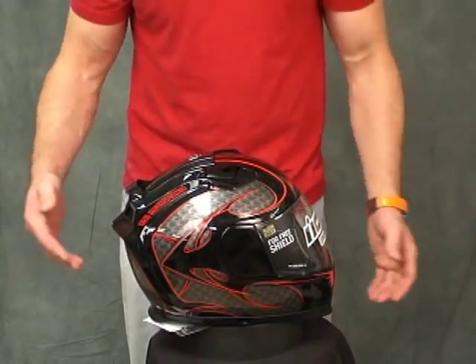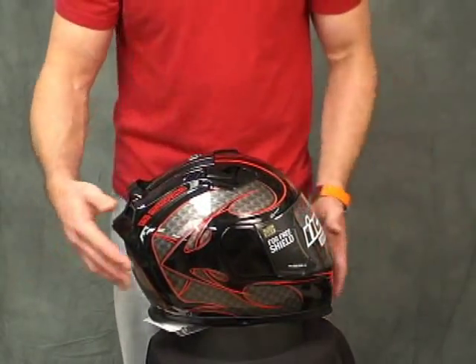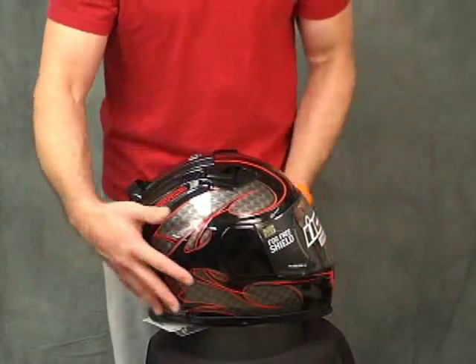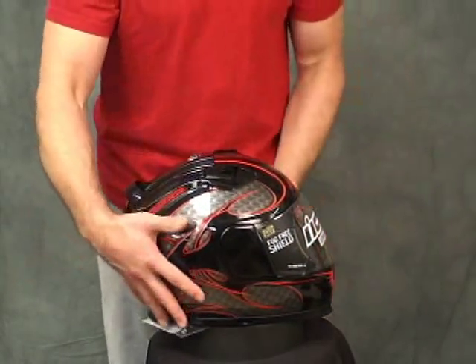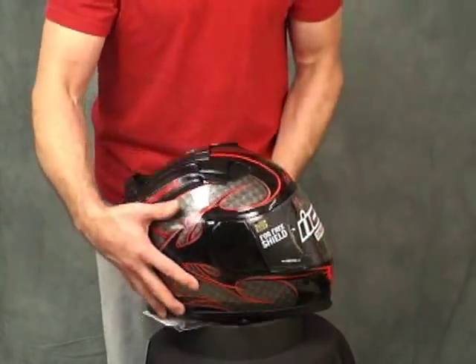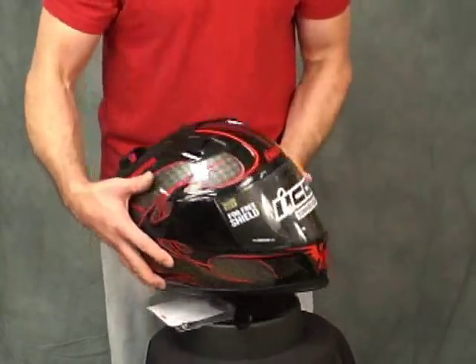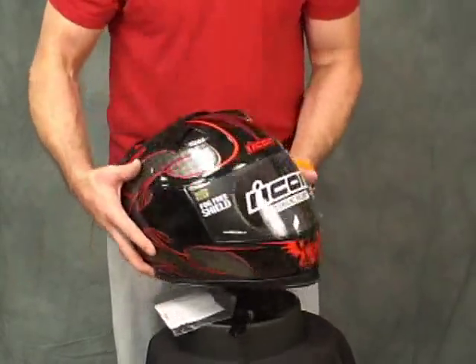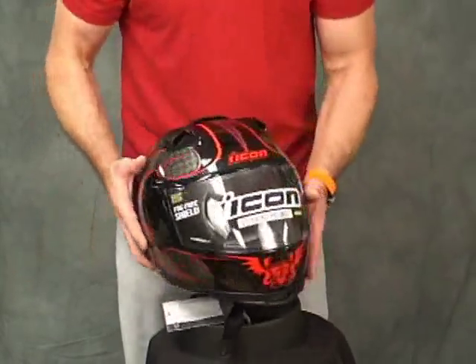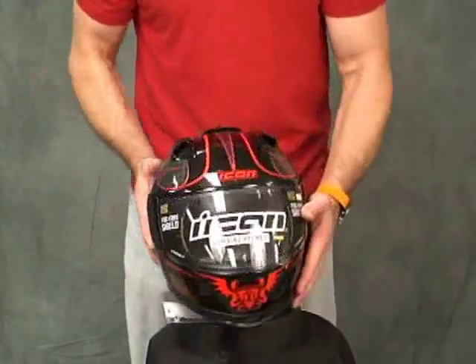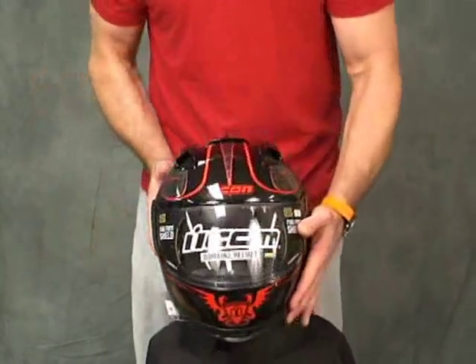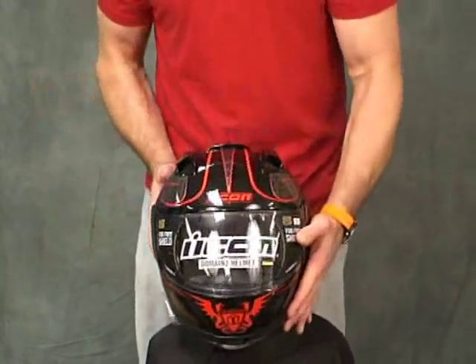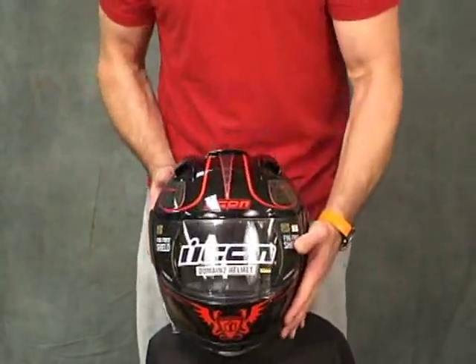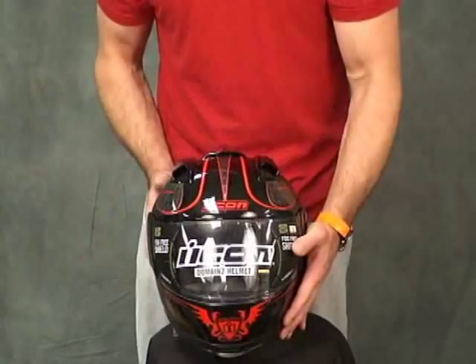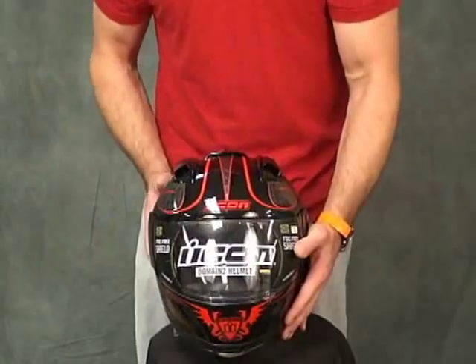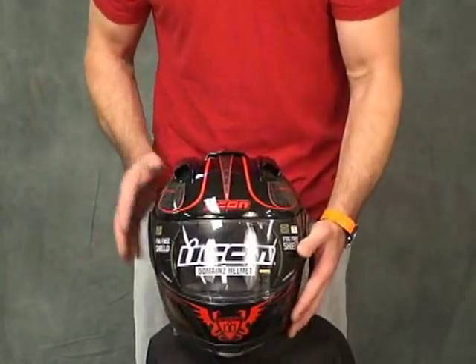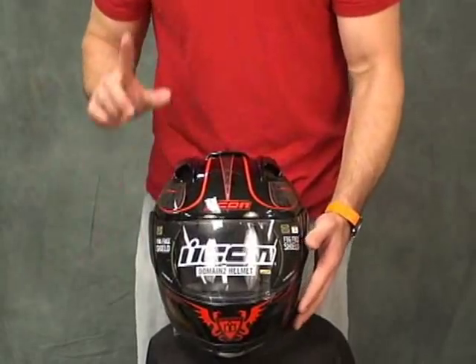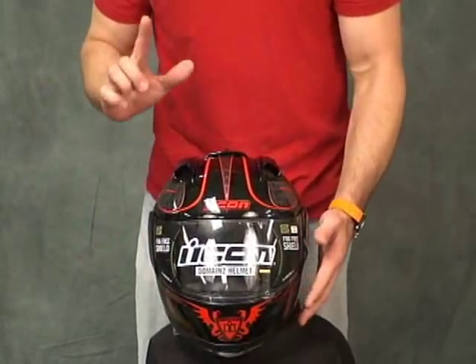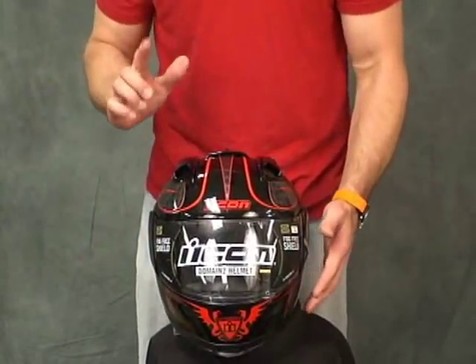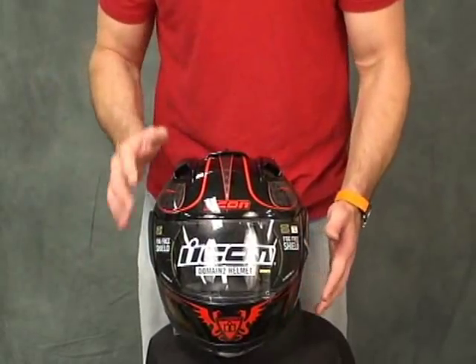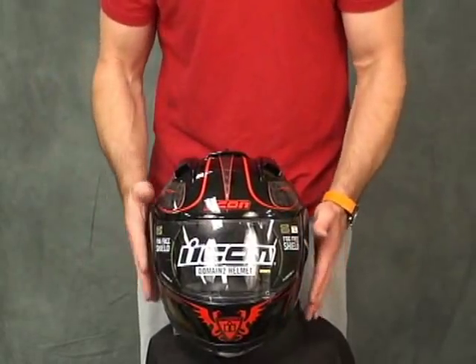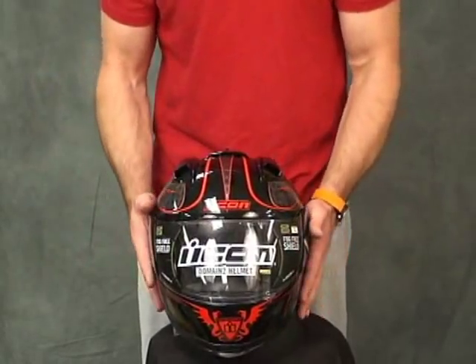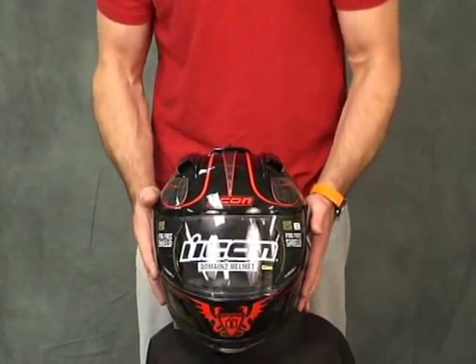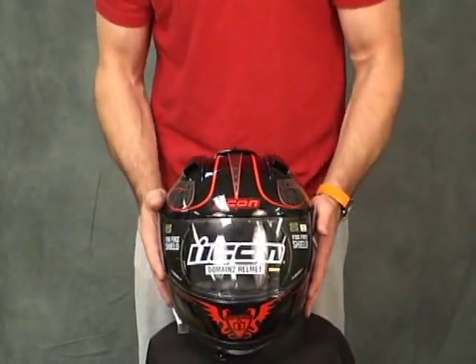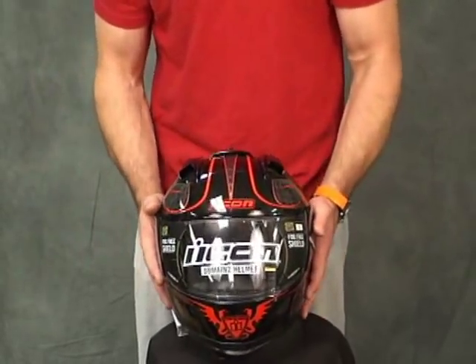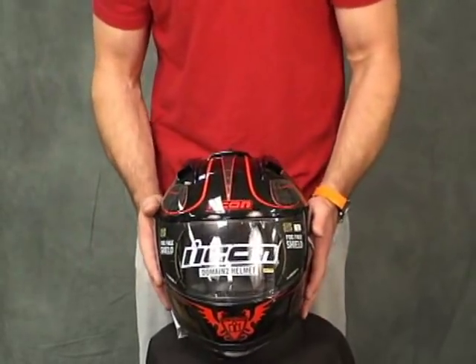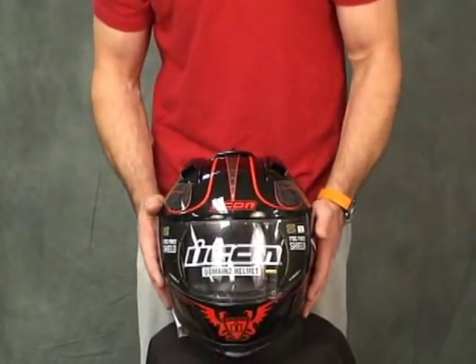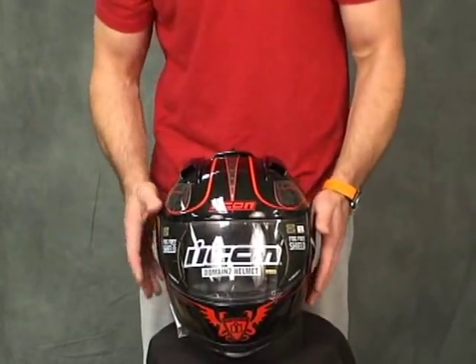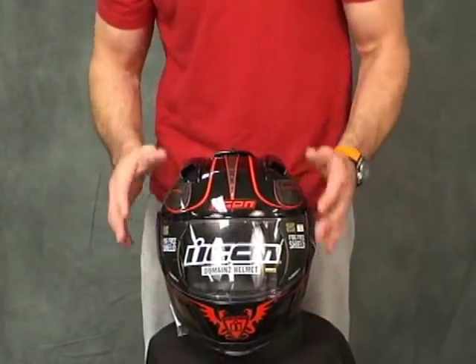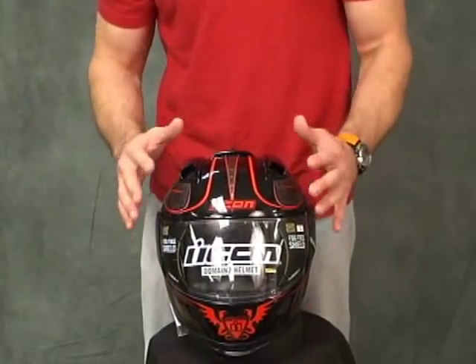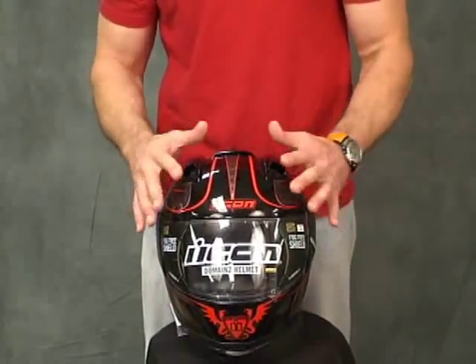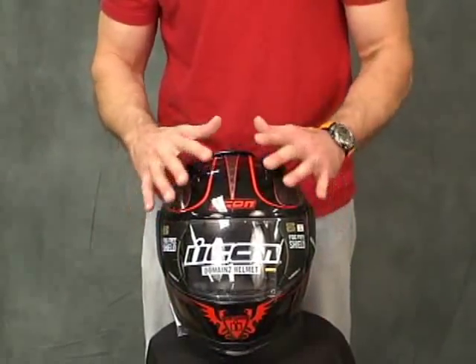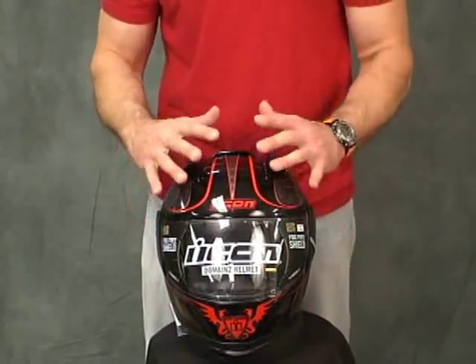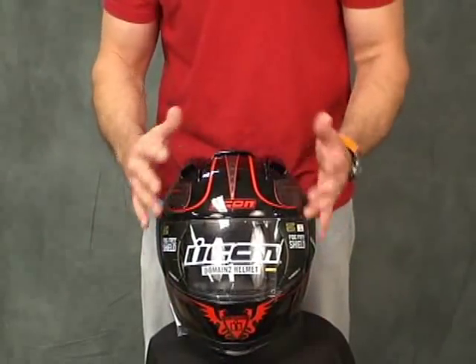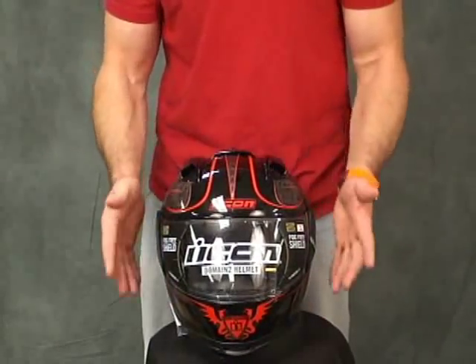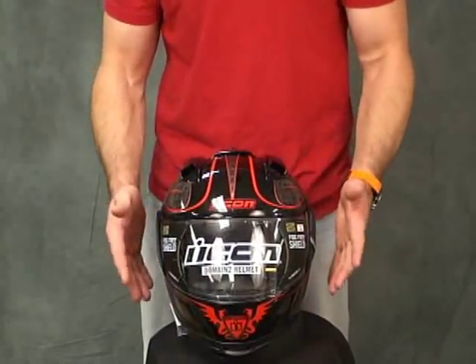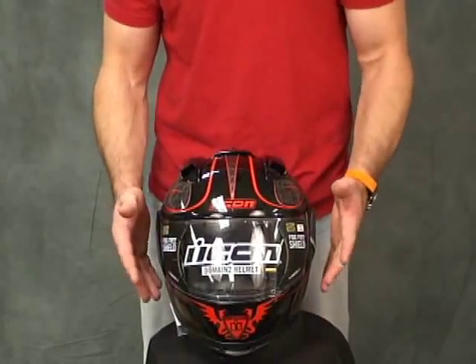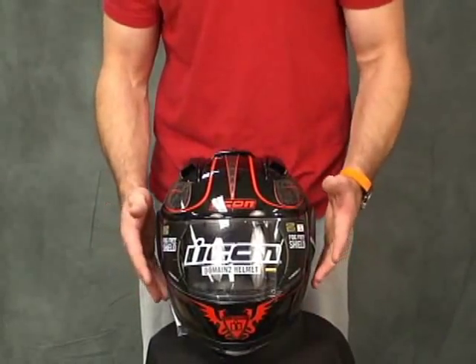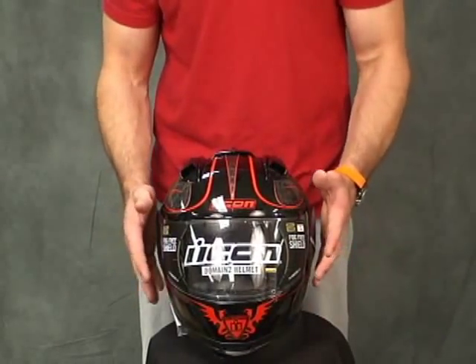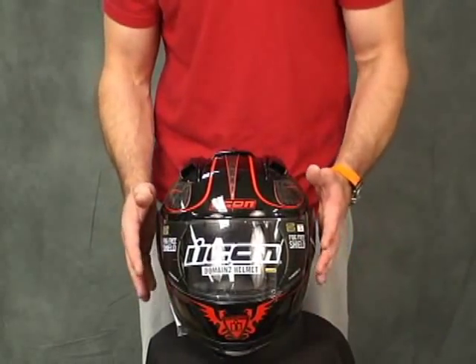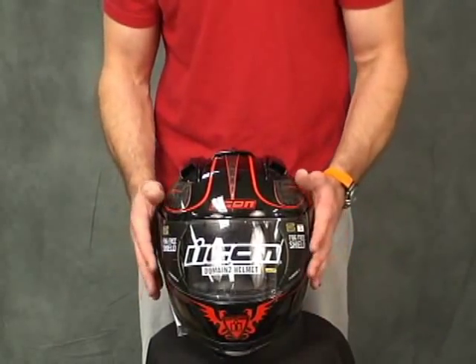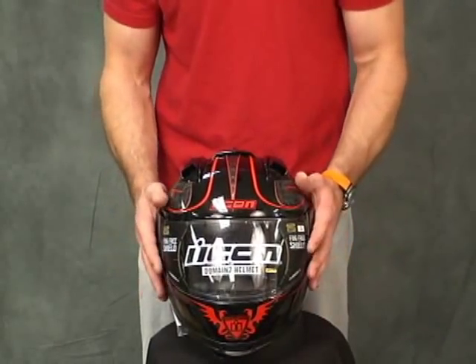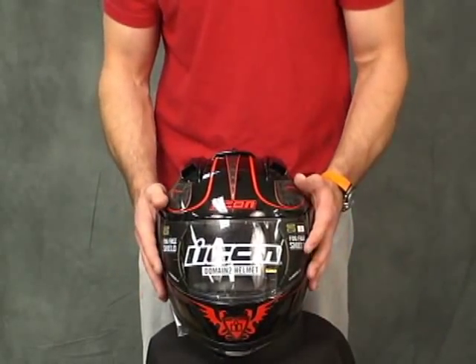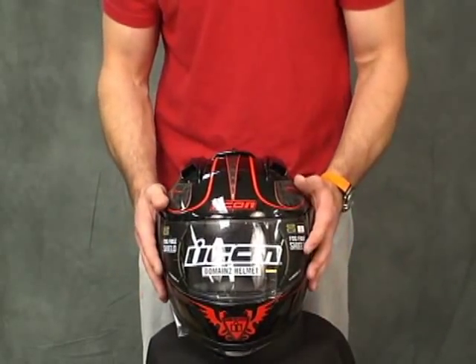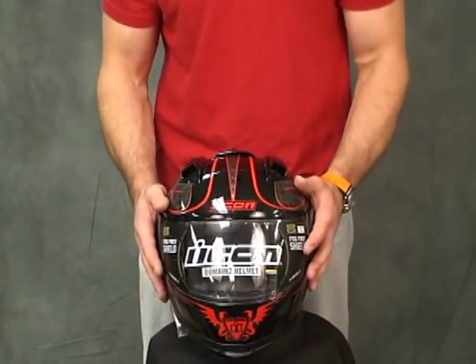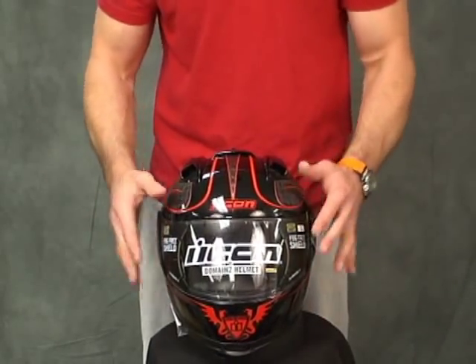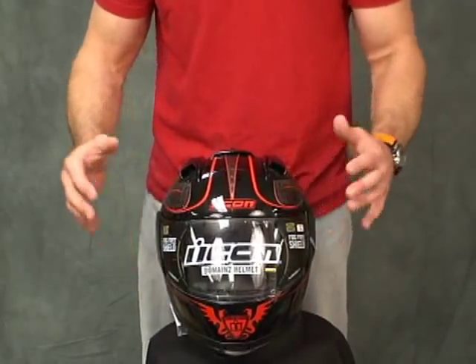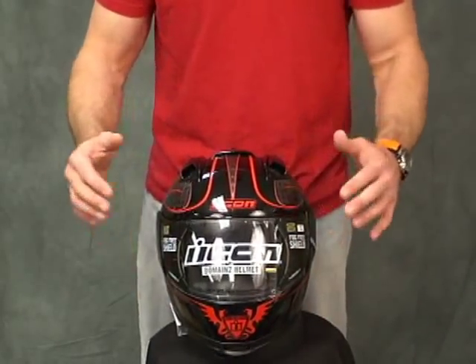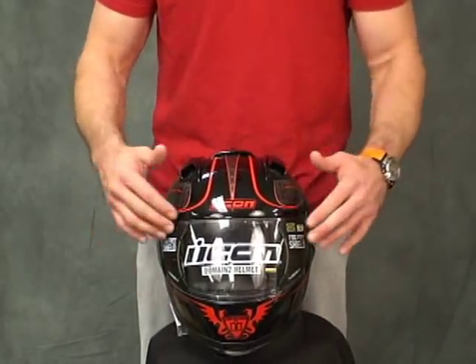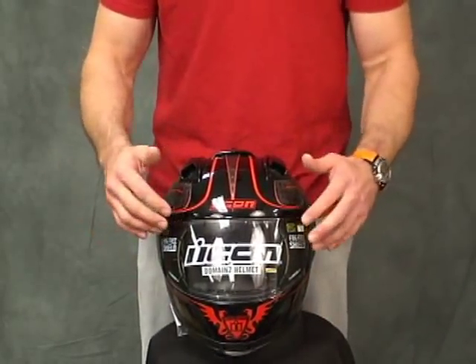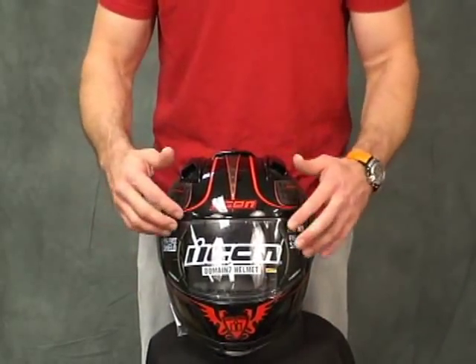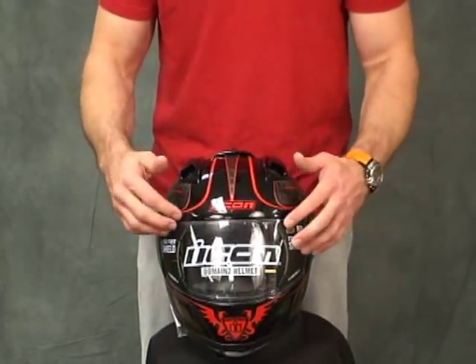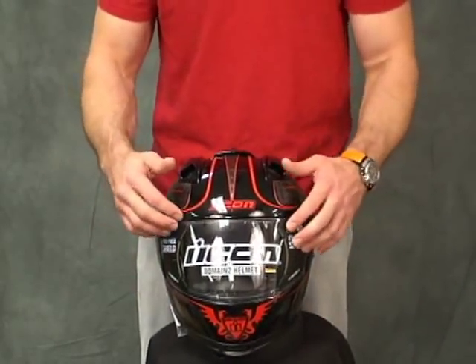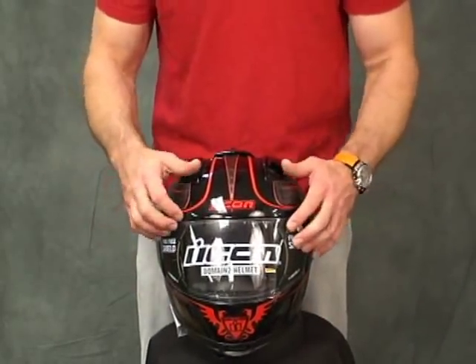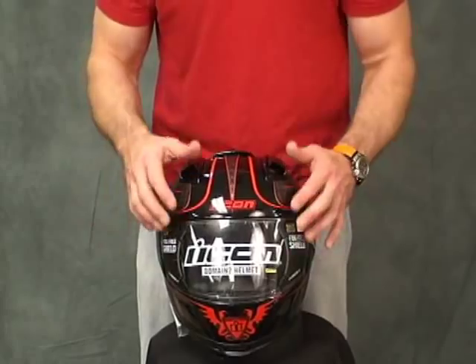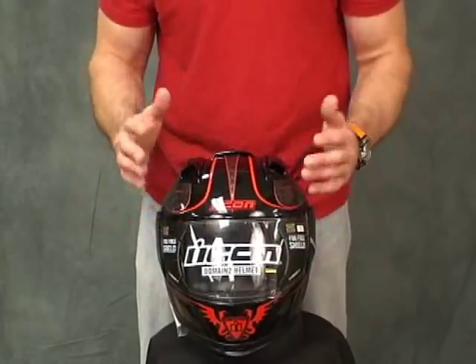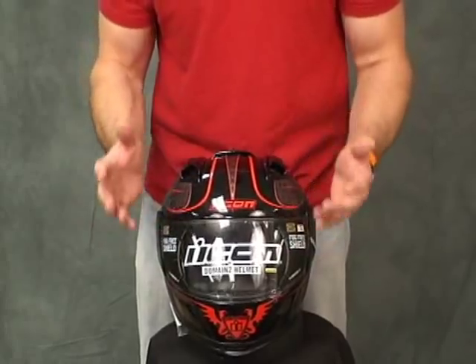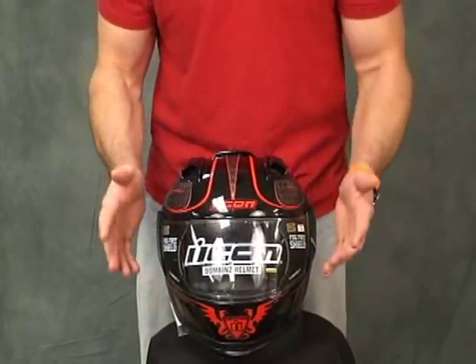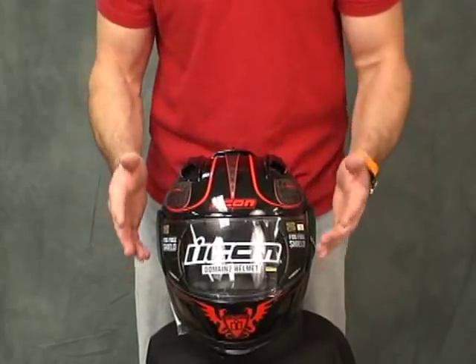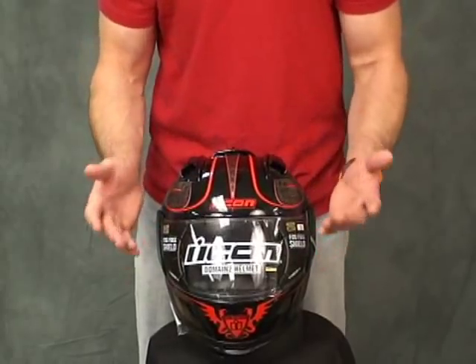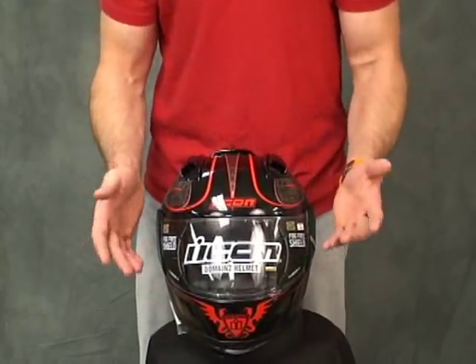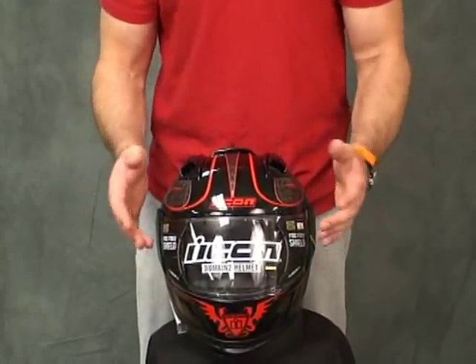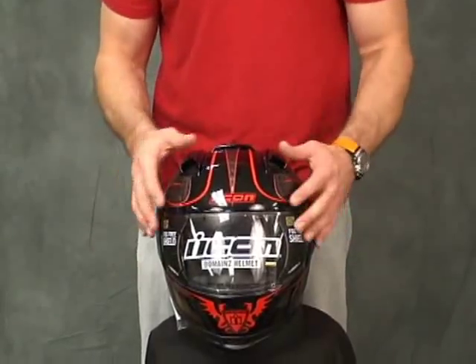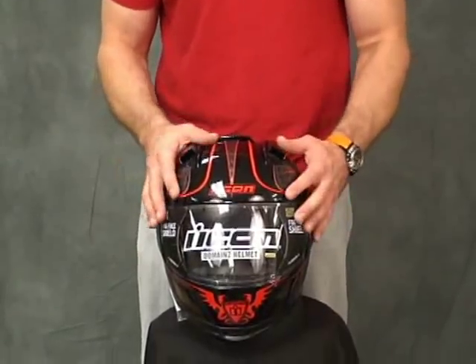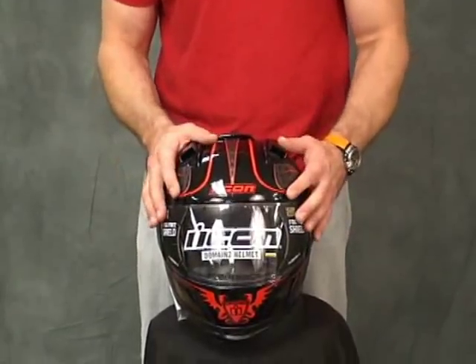Two things I want to cover real quick. One, we put it on the shipping scale. We come in at about 3 pounds 9 ounces. This is a size large that we weighed.